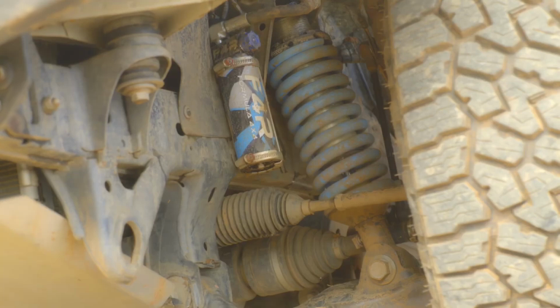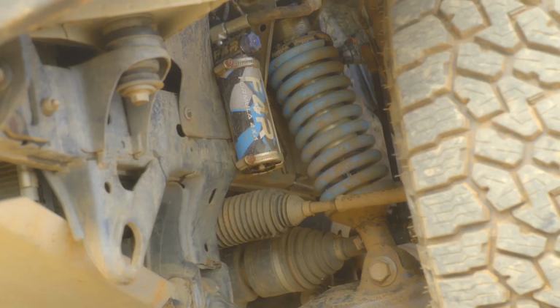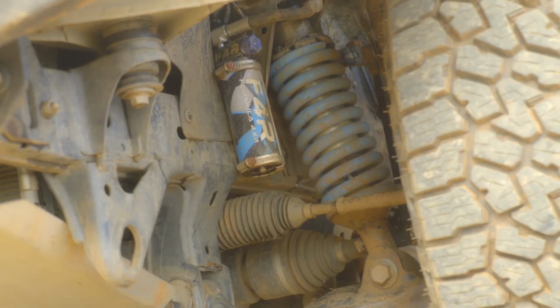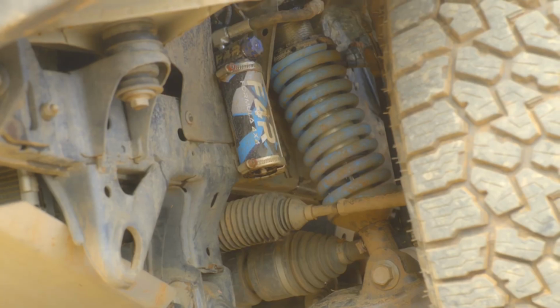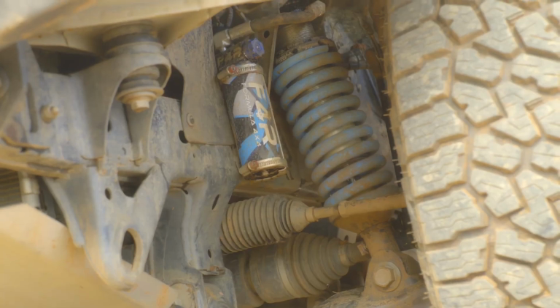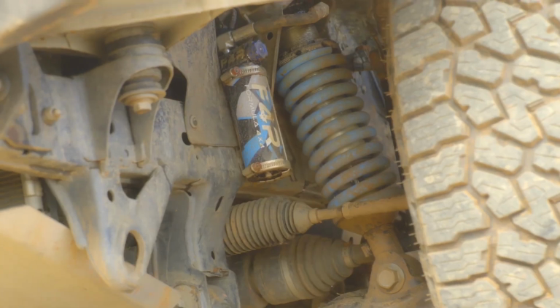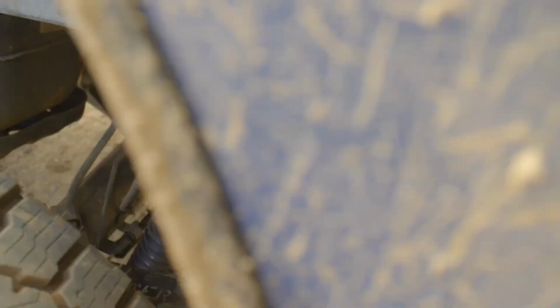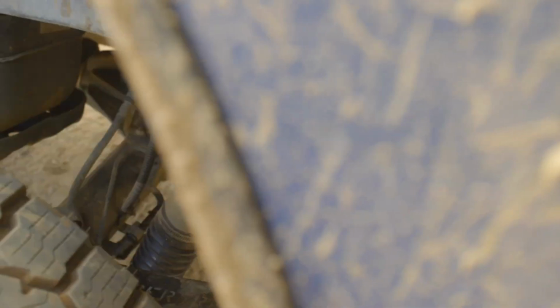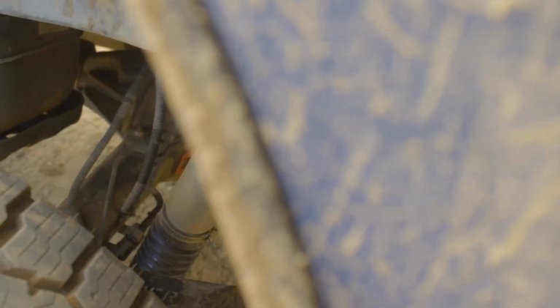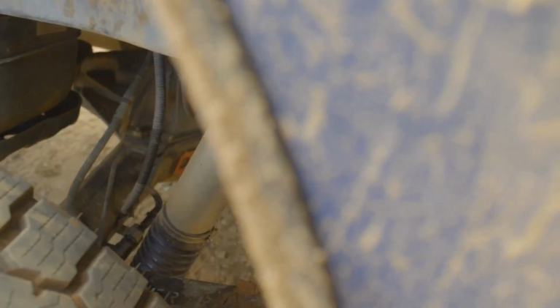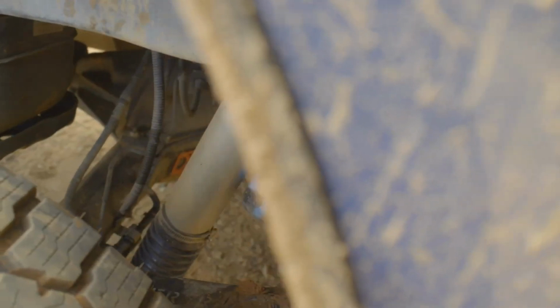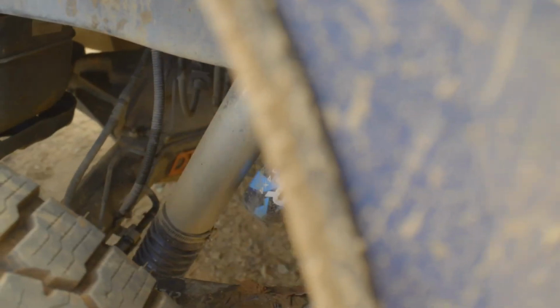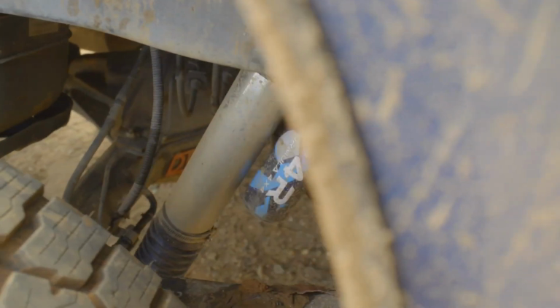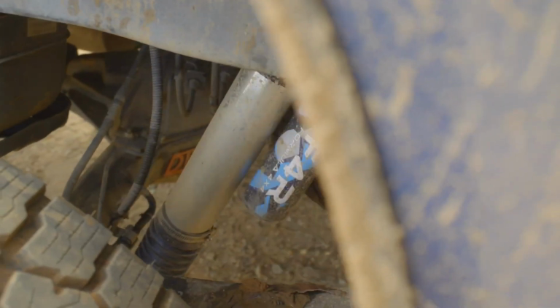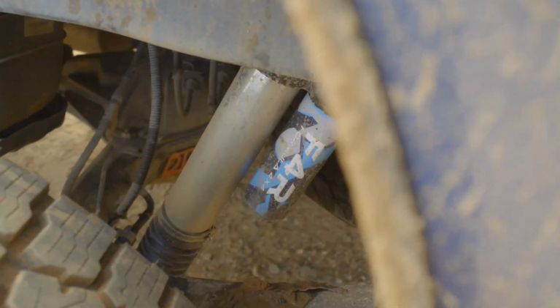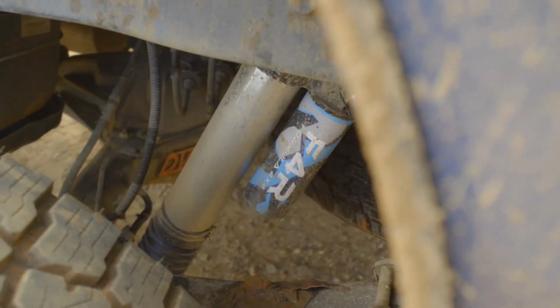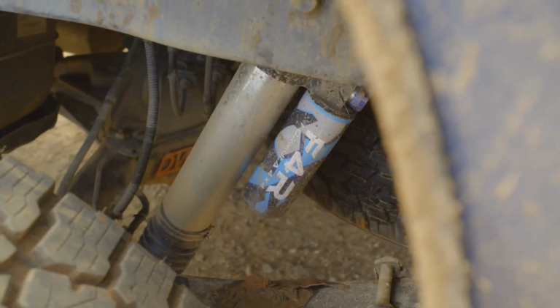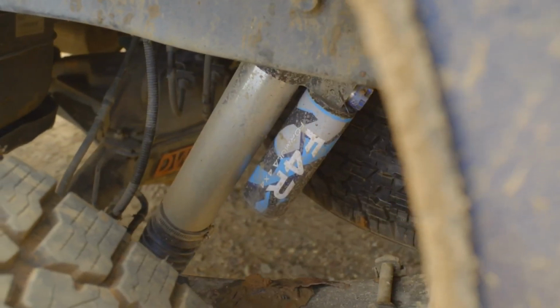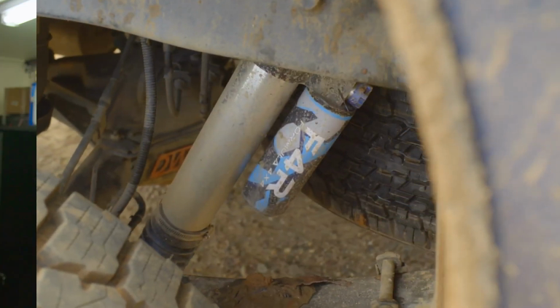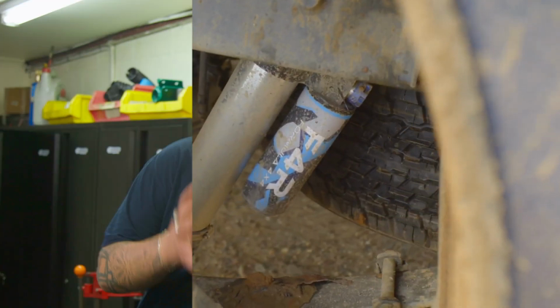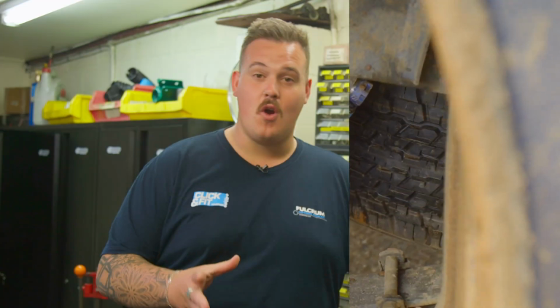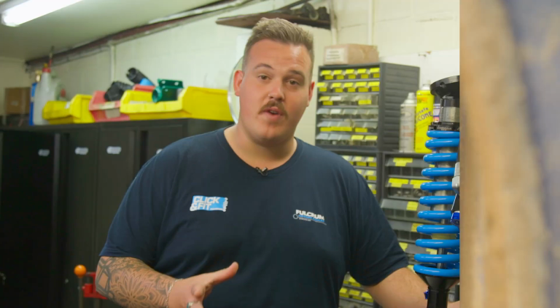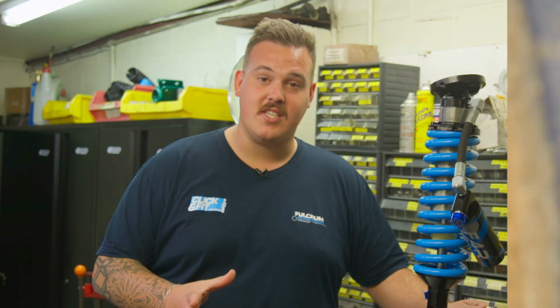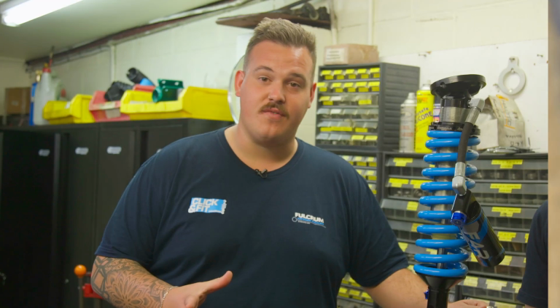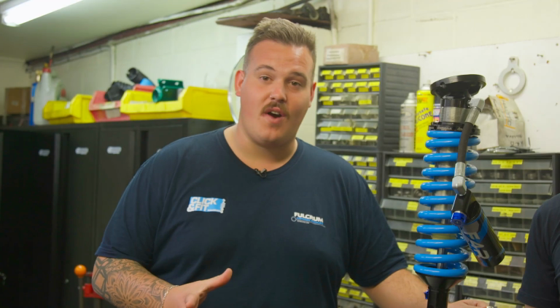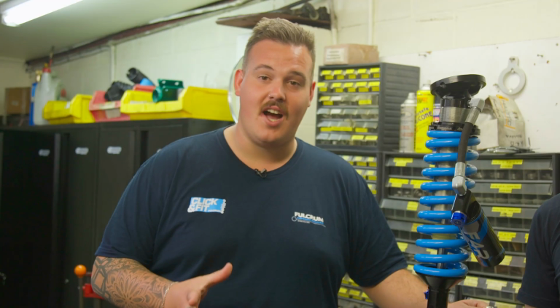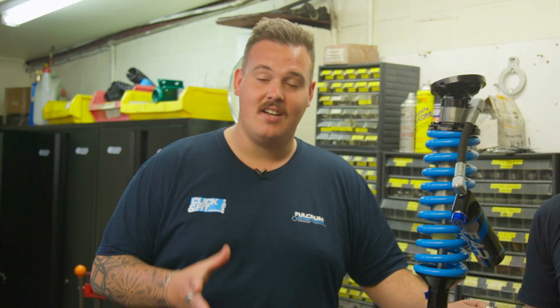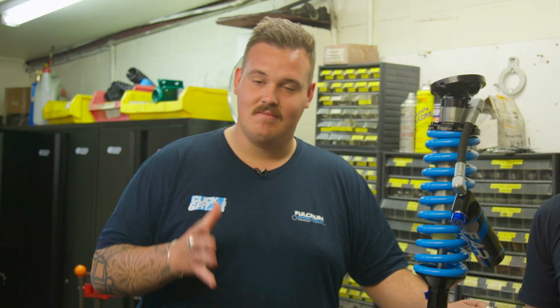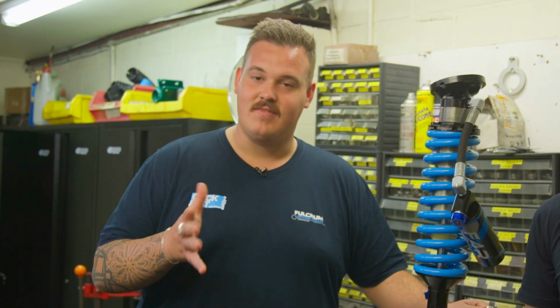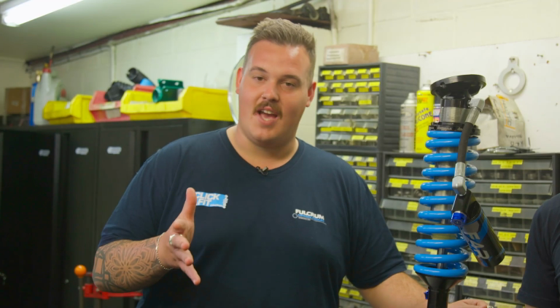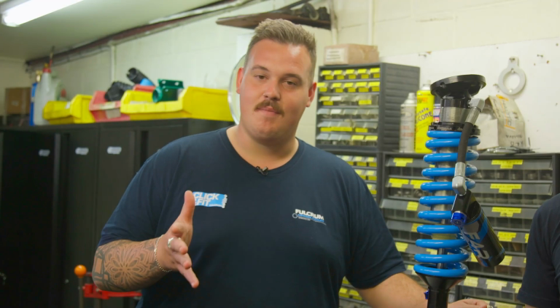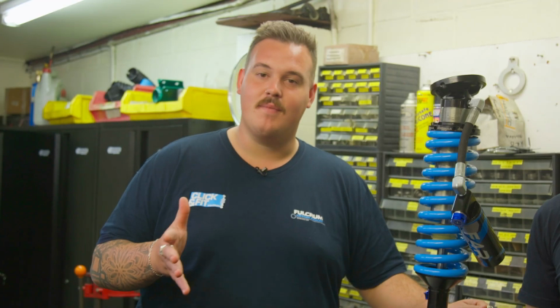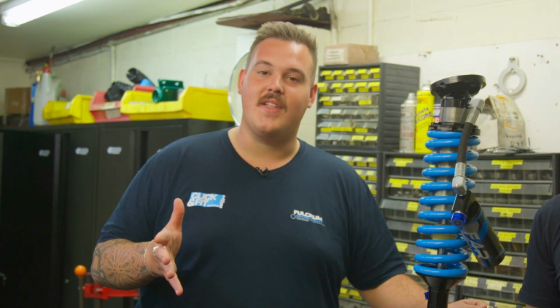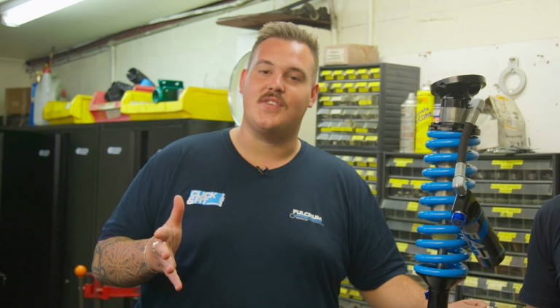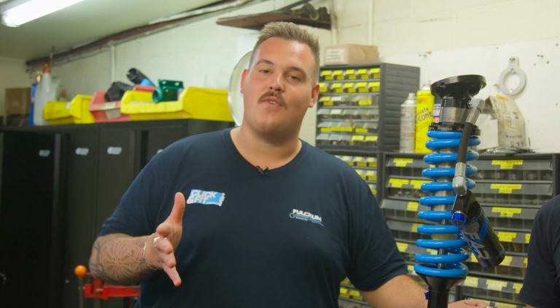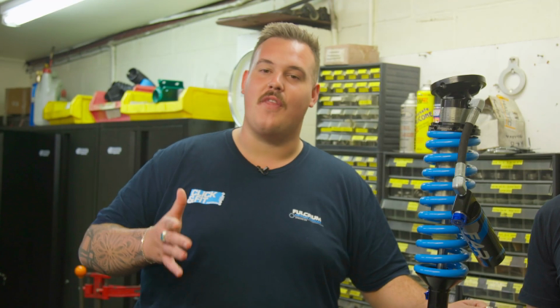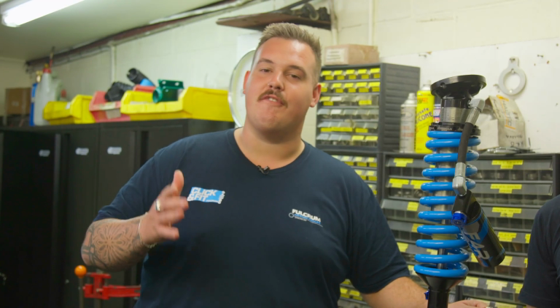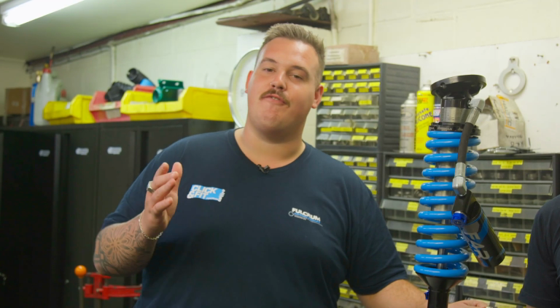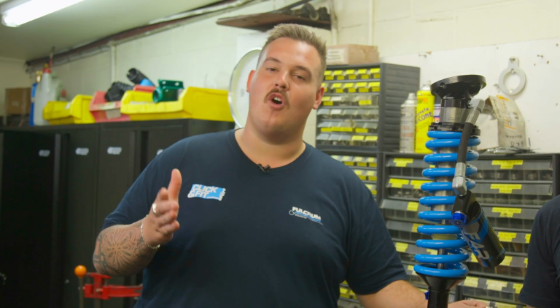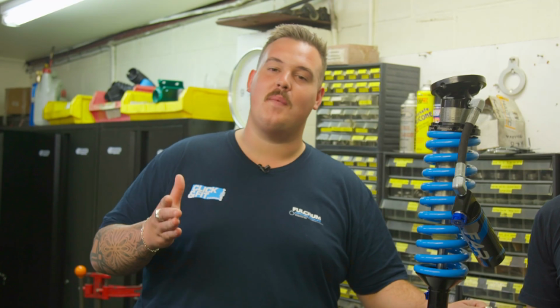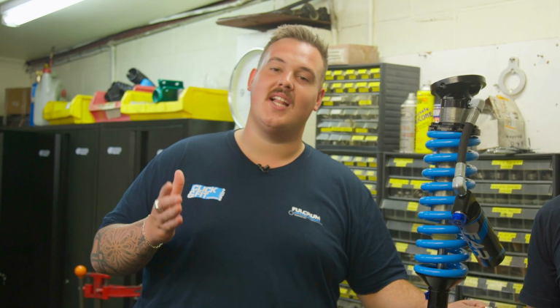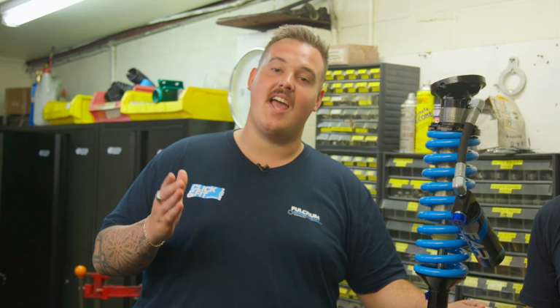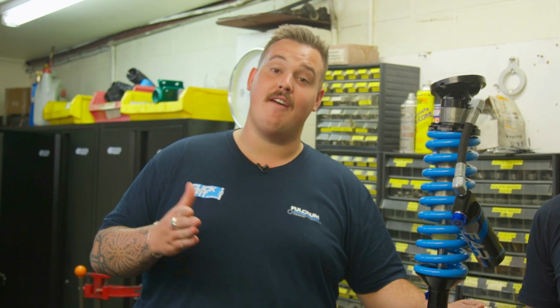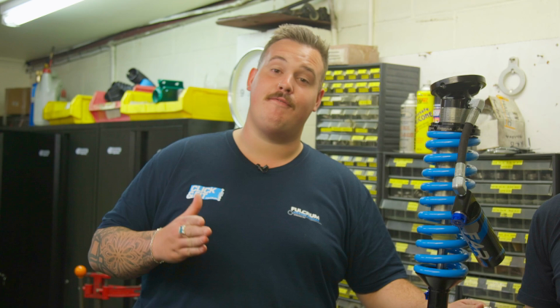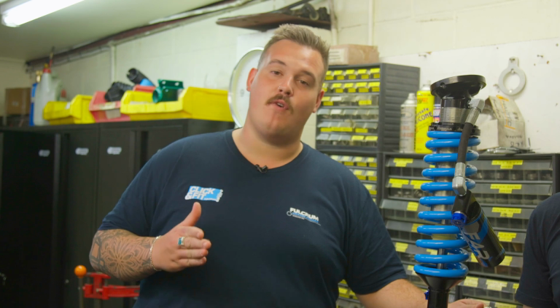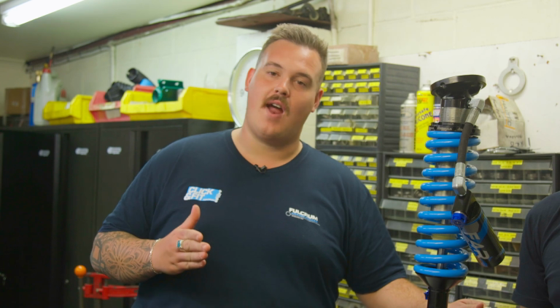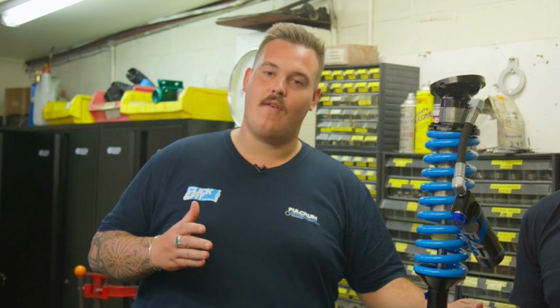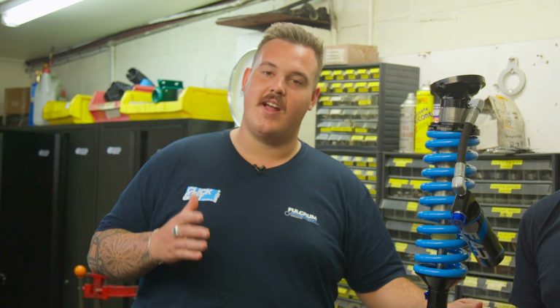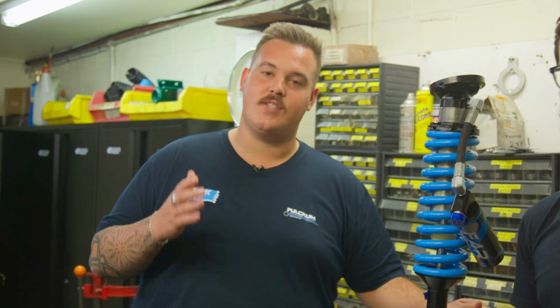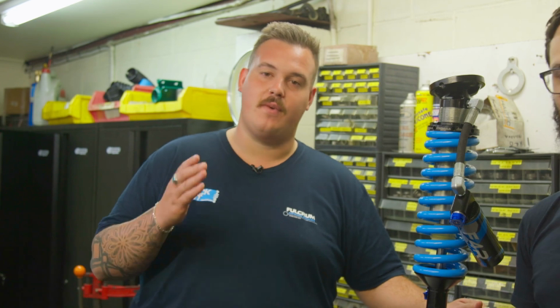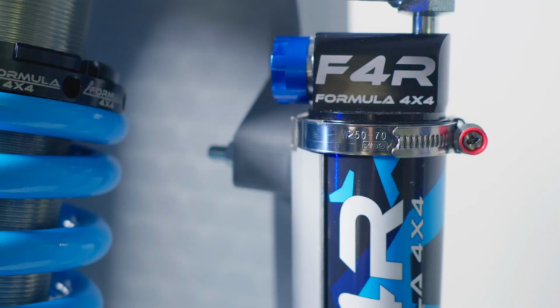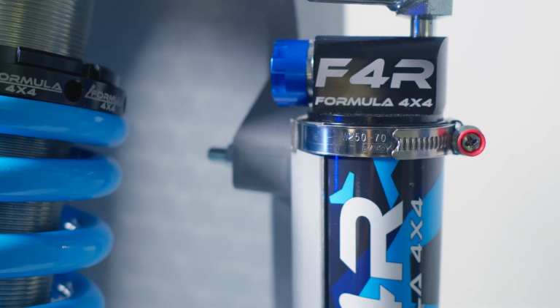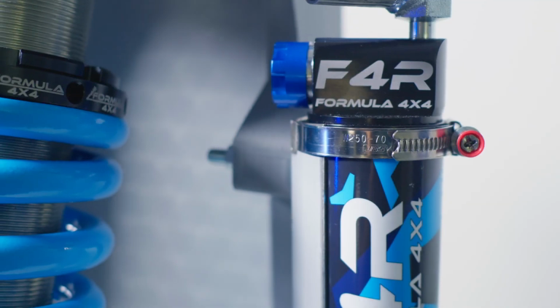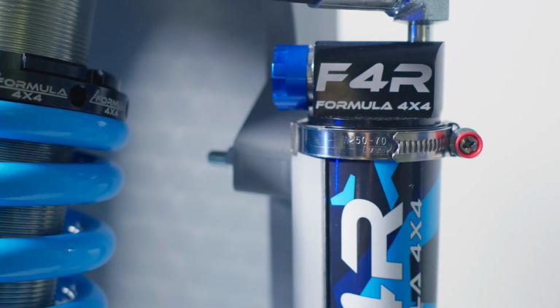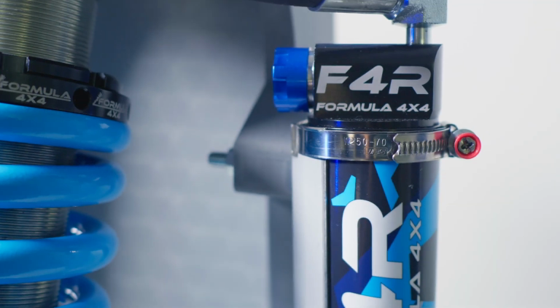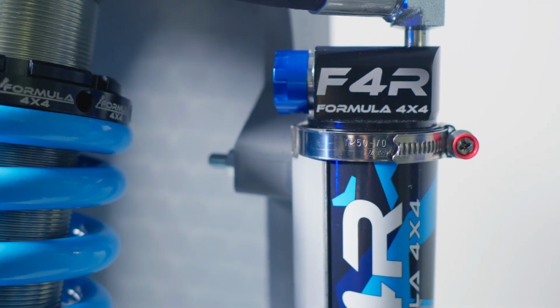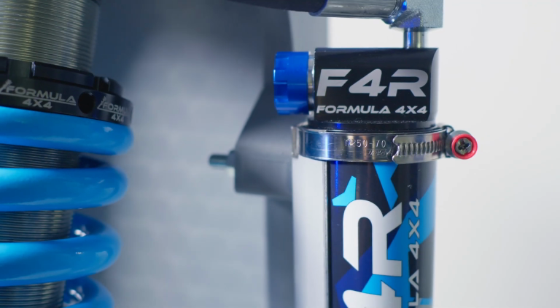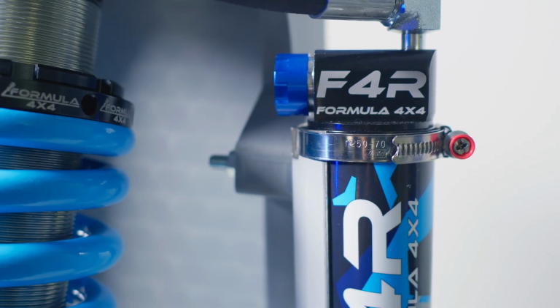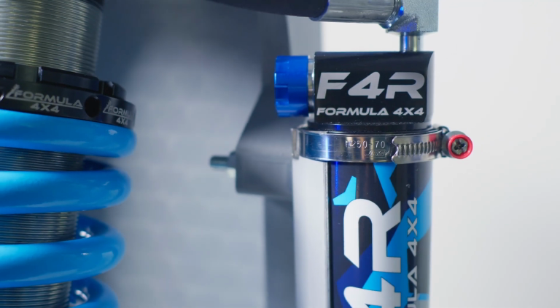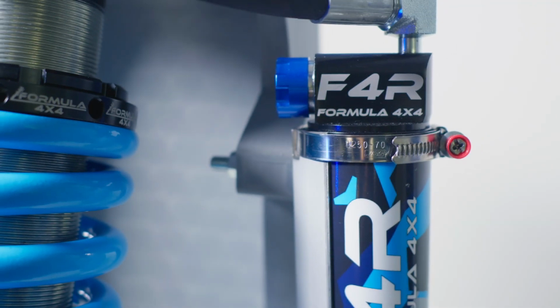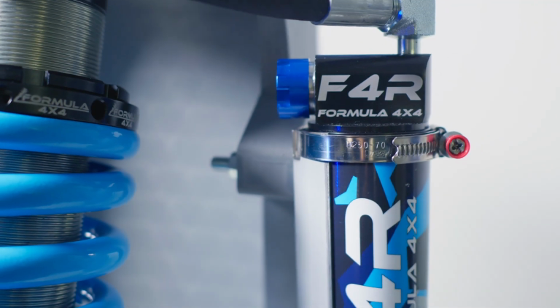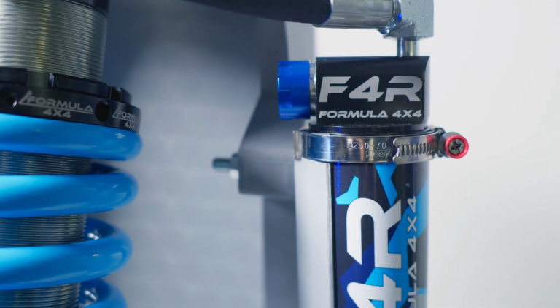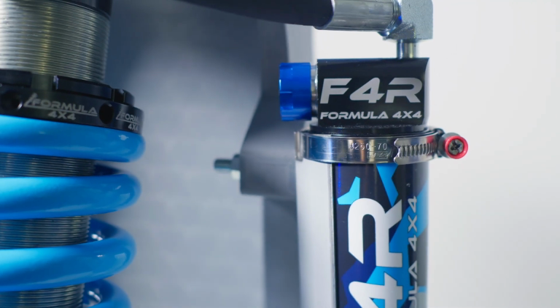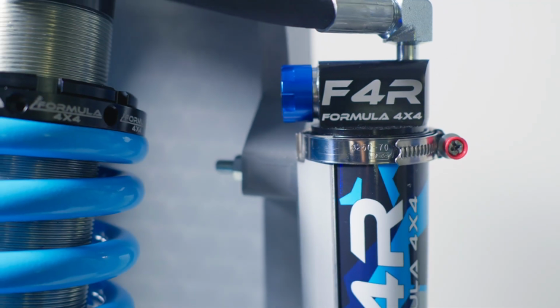Bigger, stronger, more adjustable, remote reservoir — the Formula F4R range that we've just released is epic.